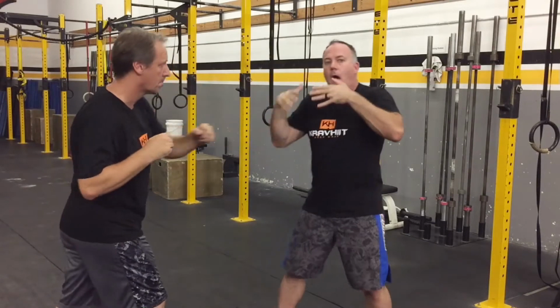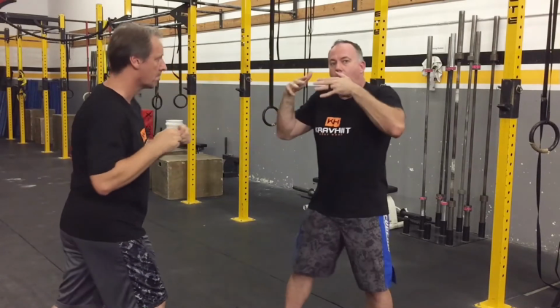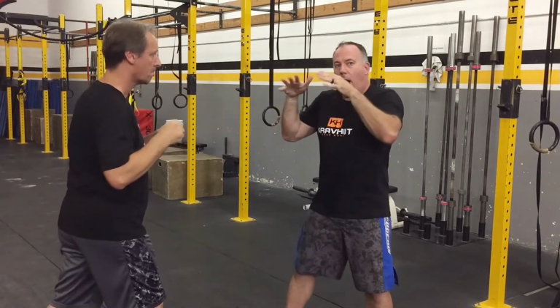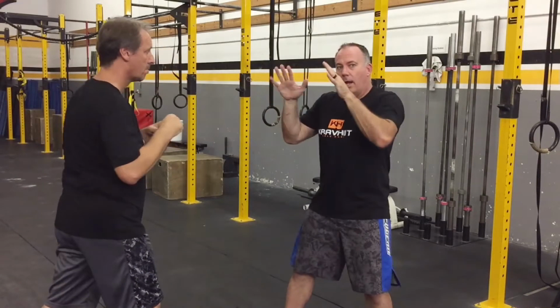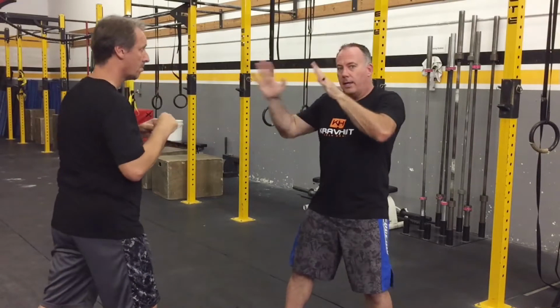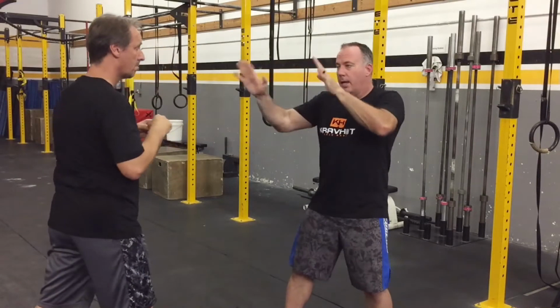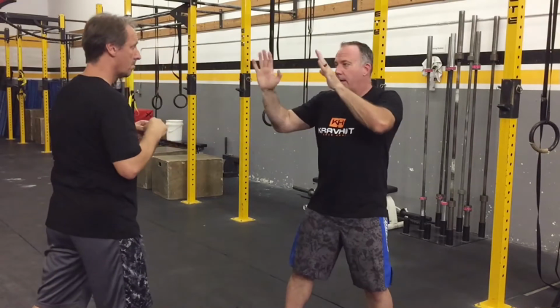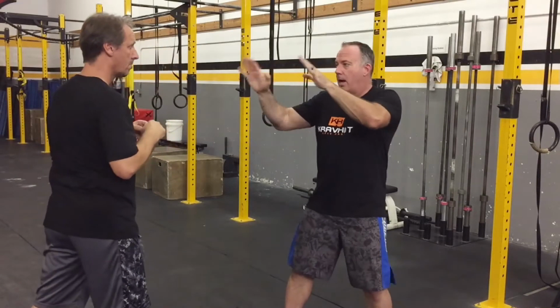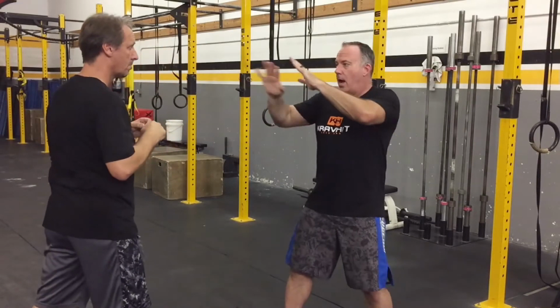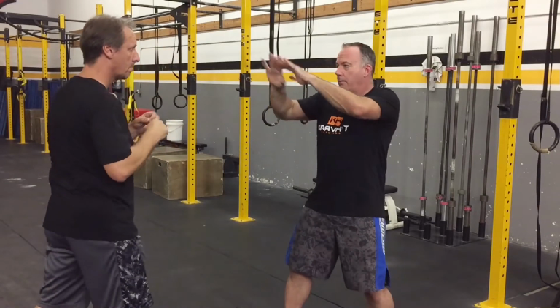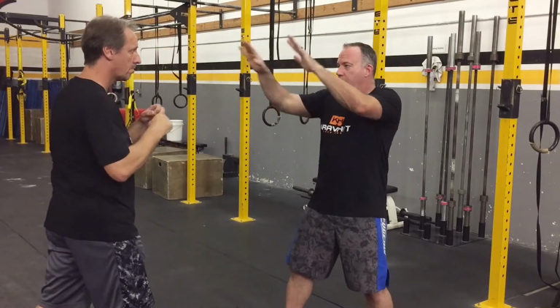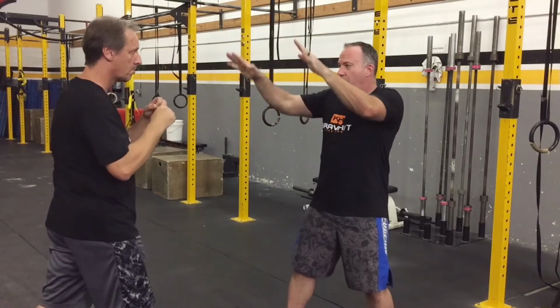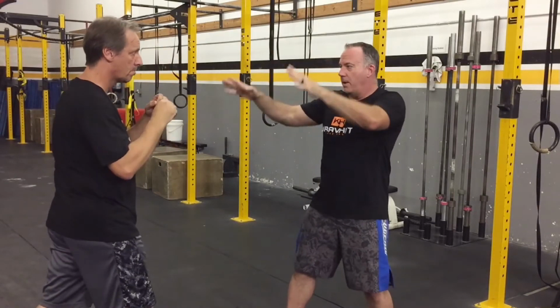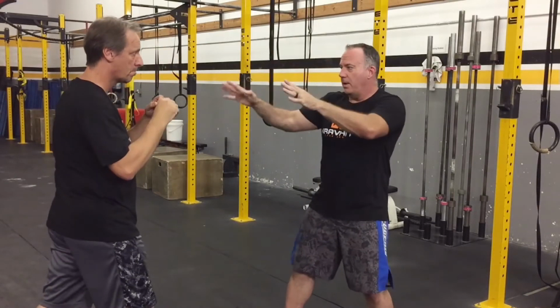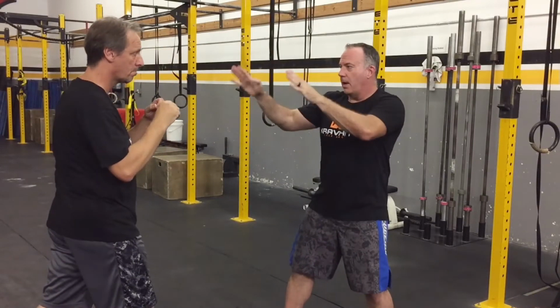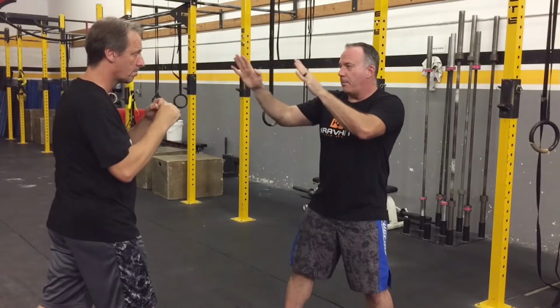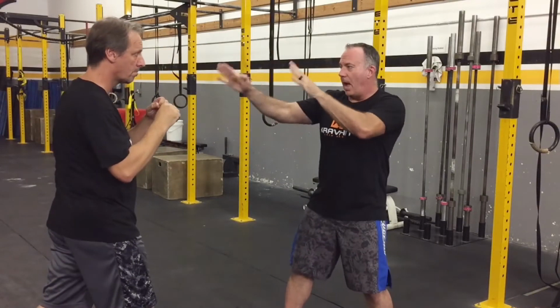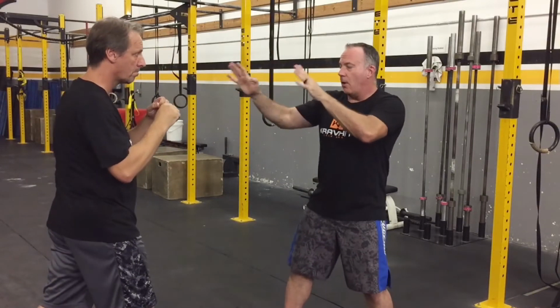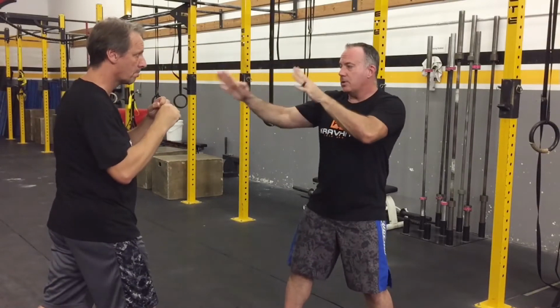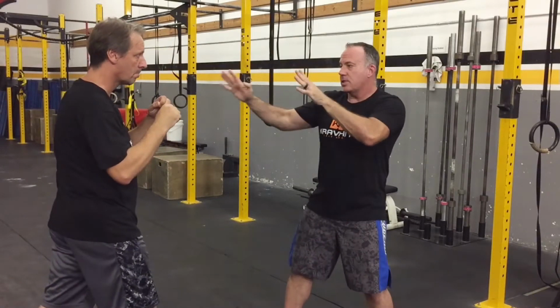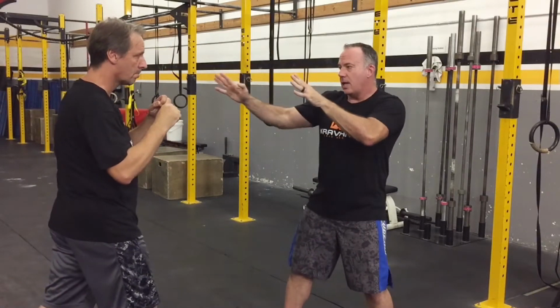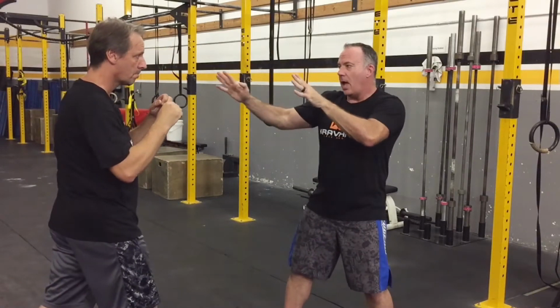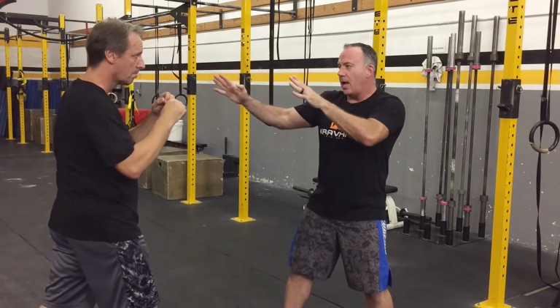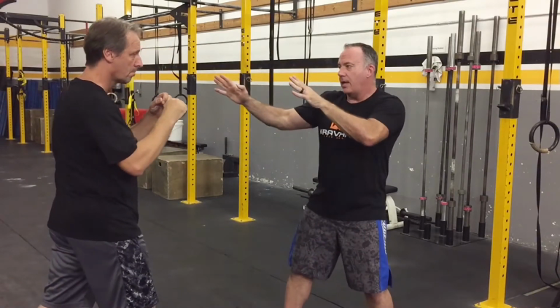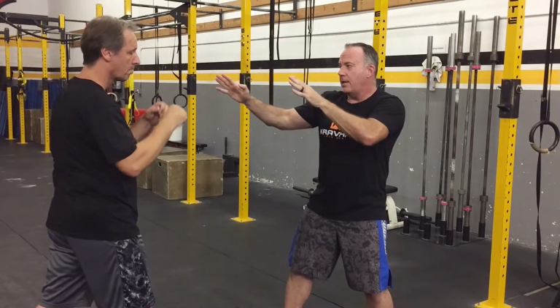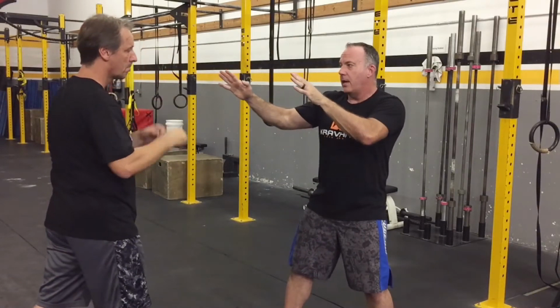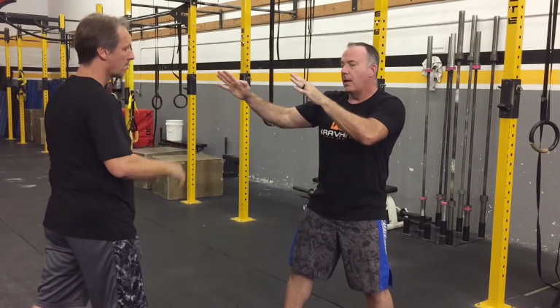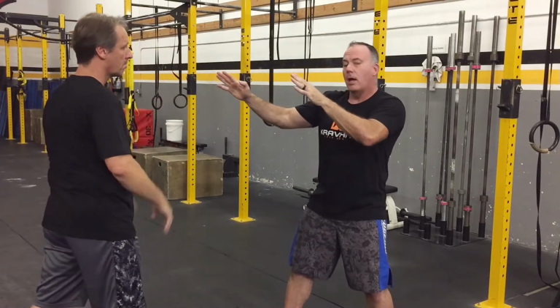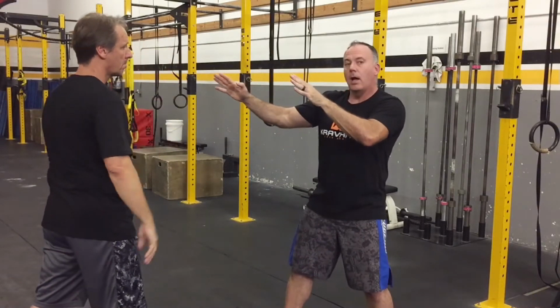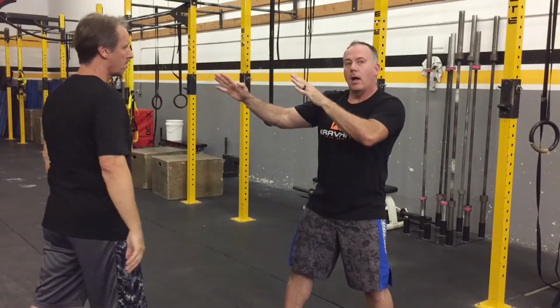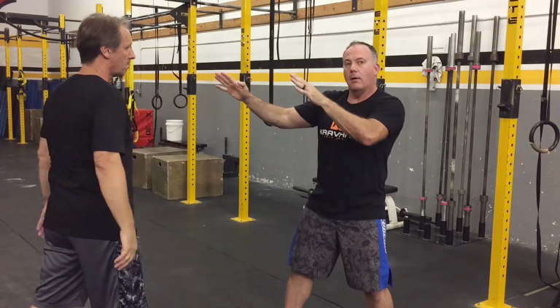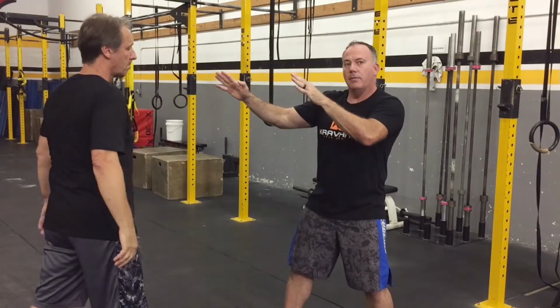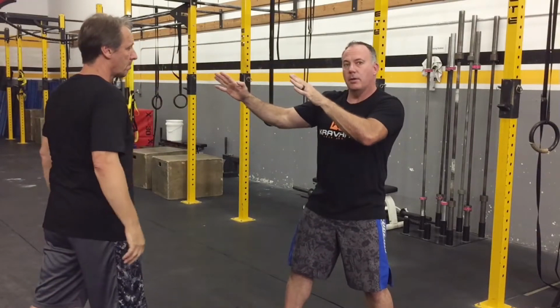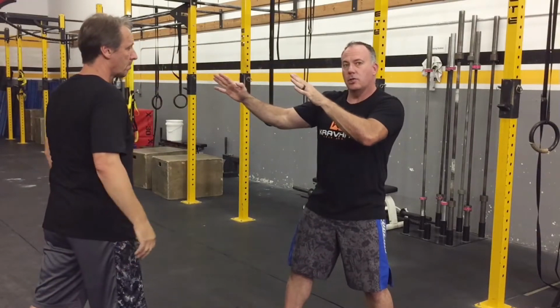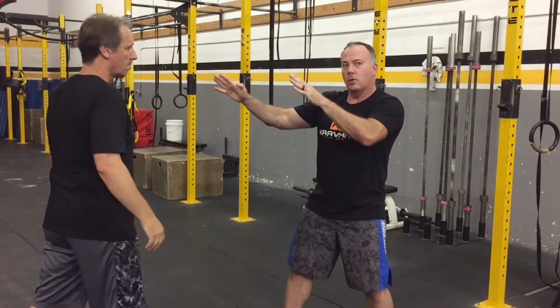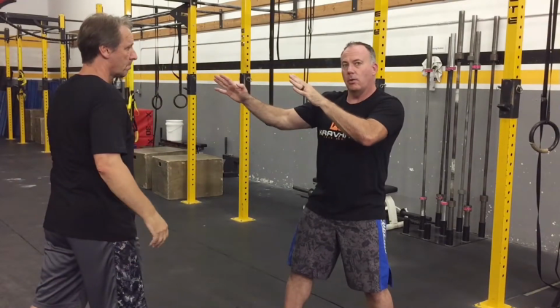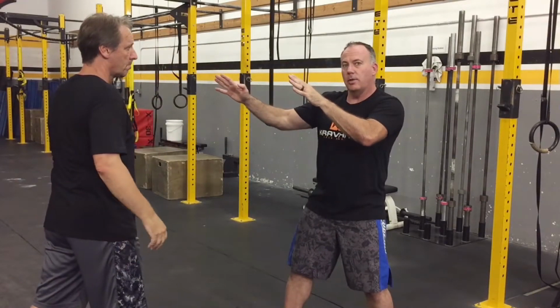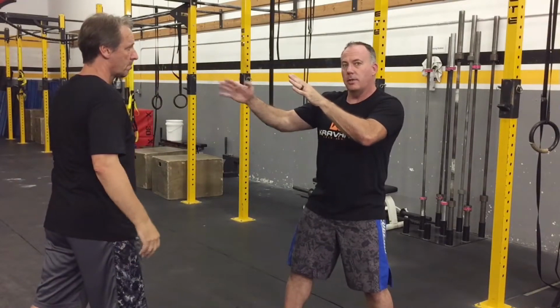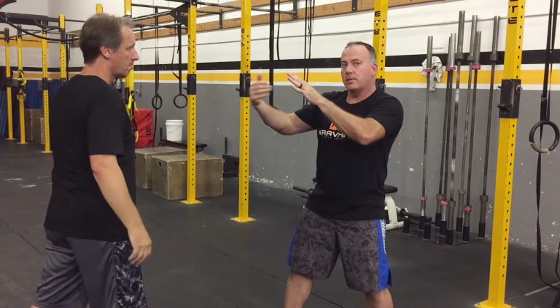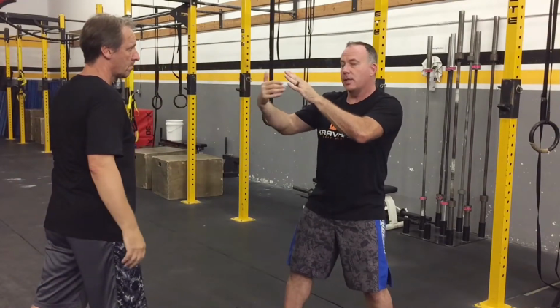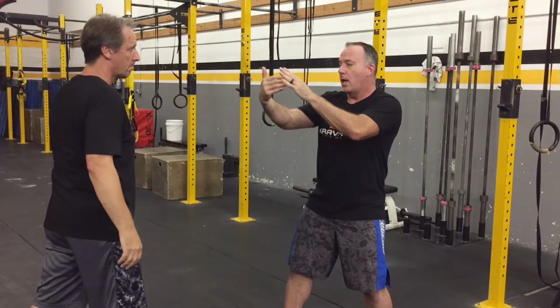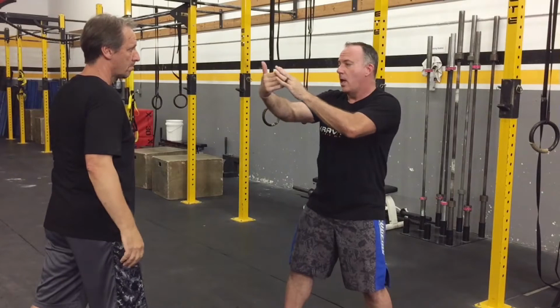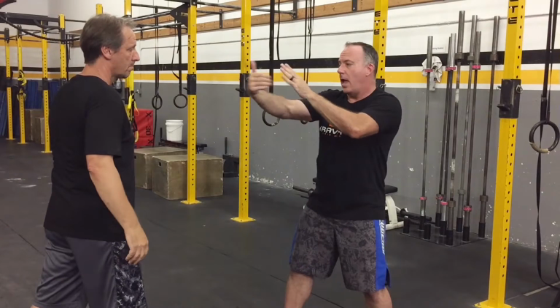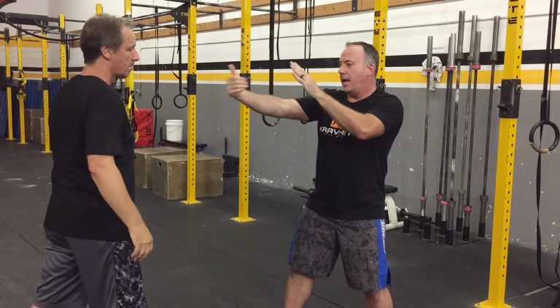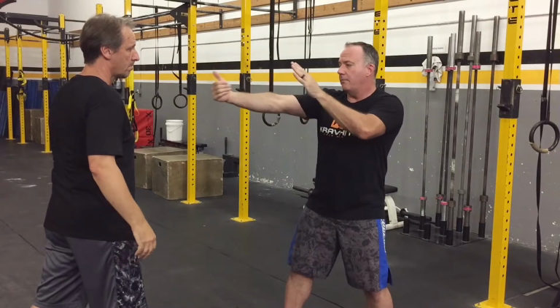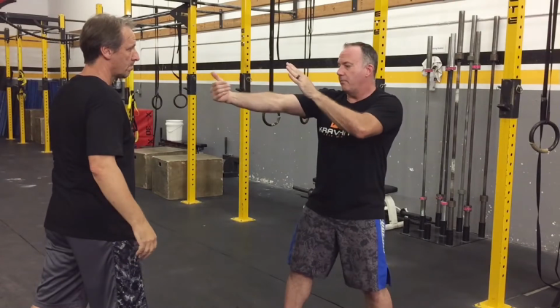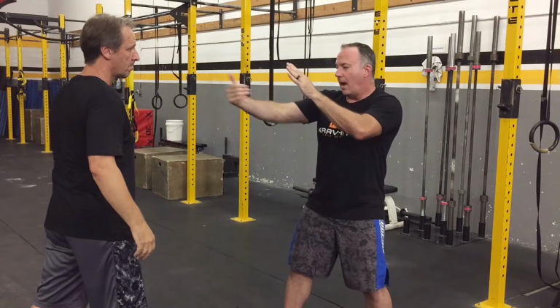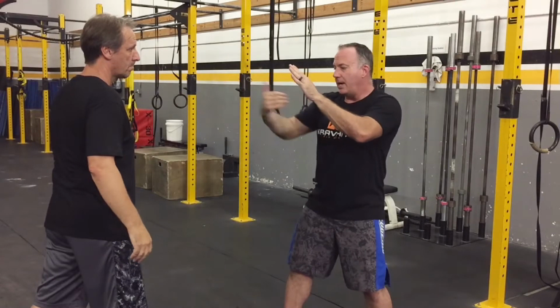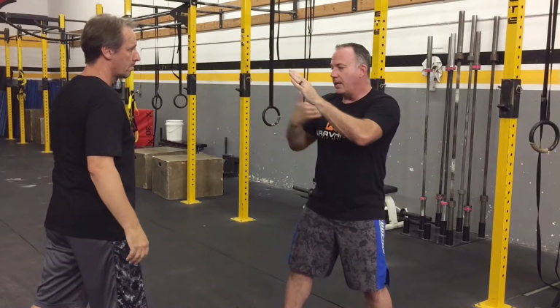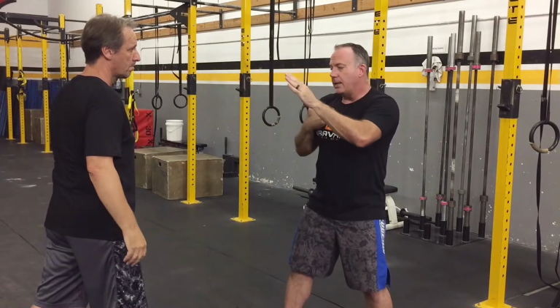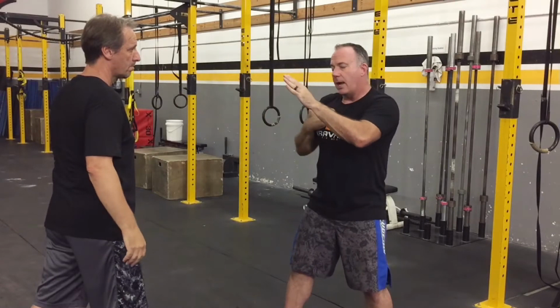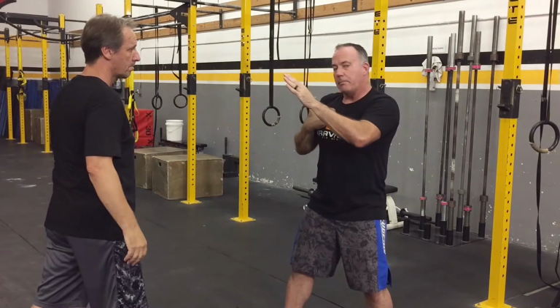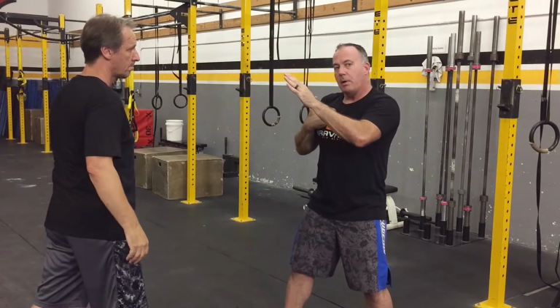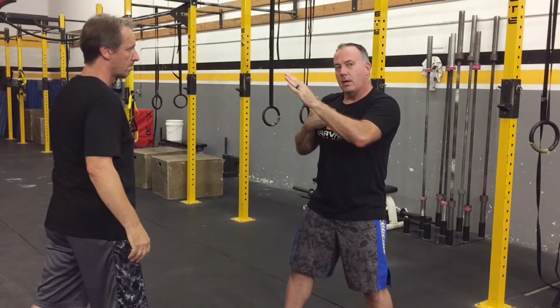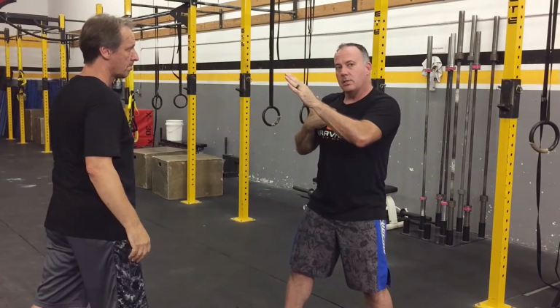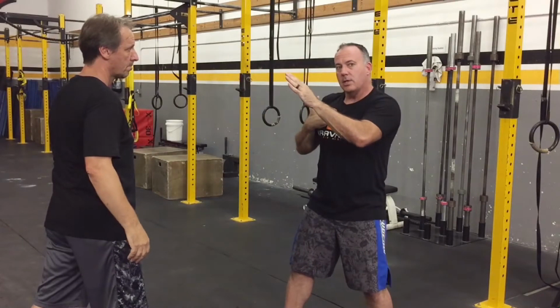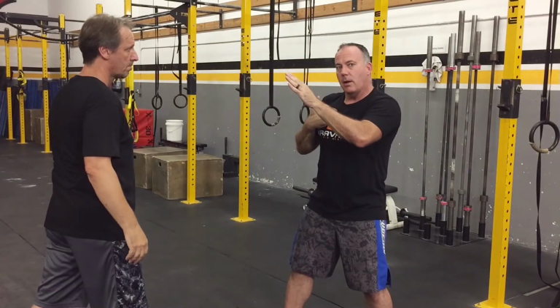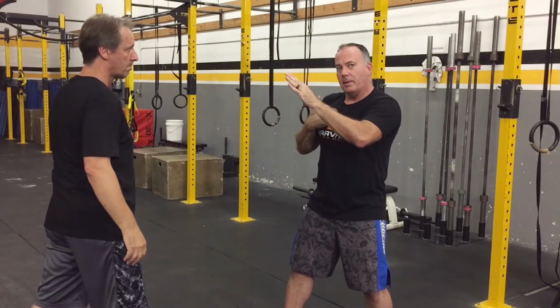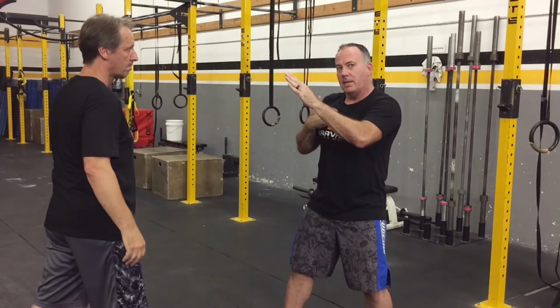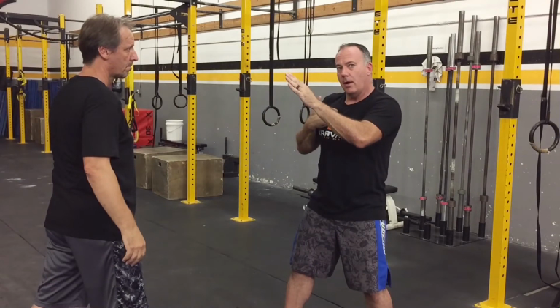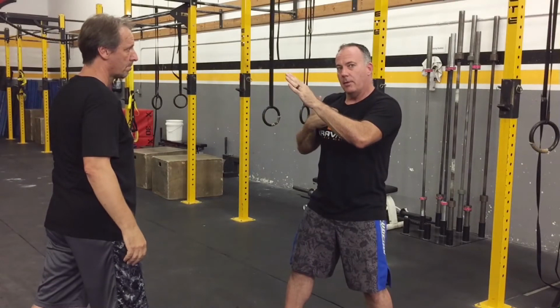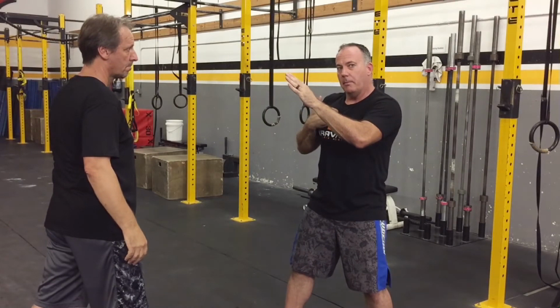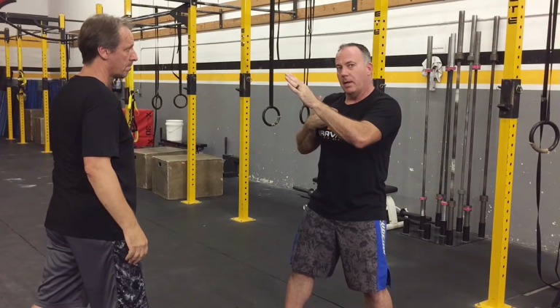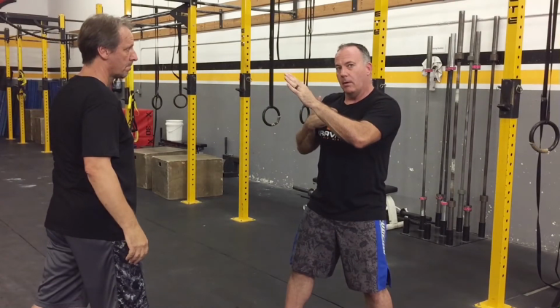Again, I'm framing up outside of their shoulders, inviting that punch coming down the middle.